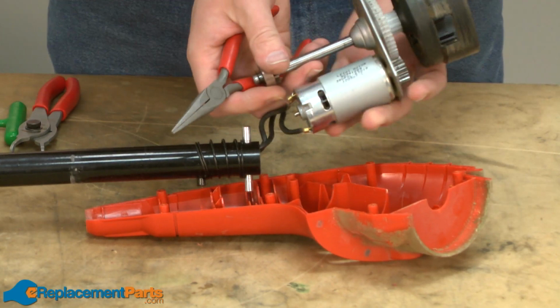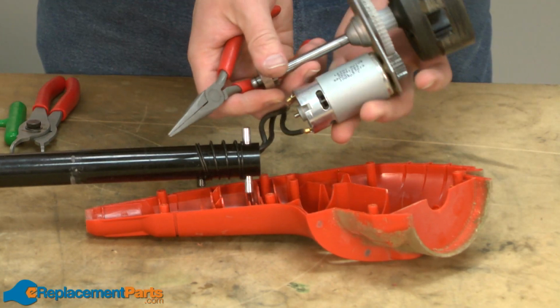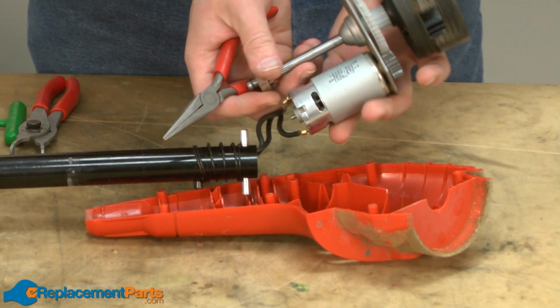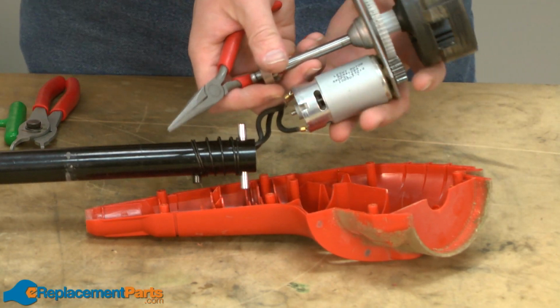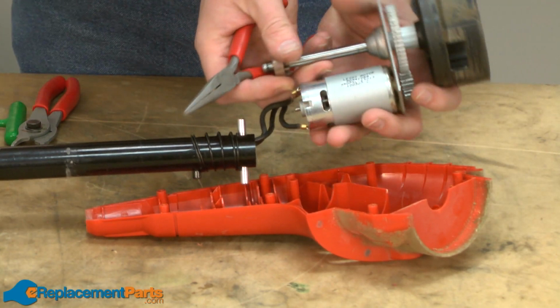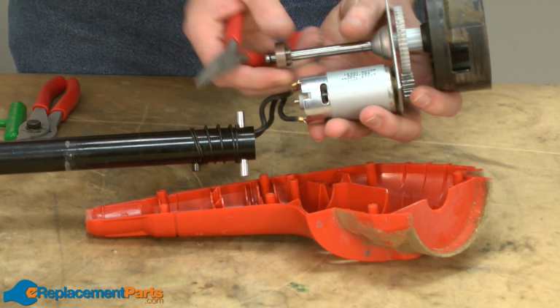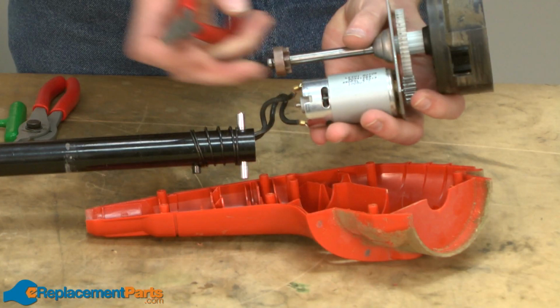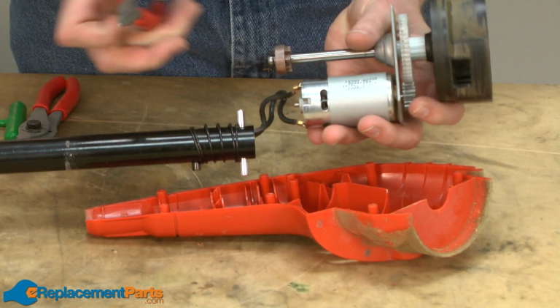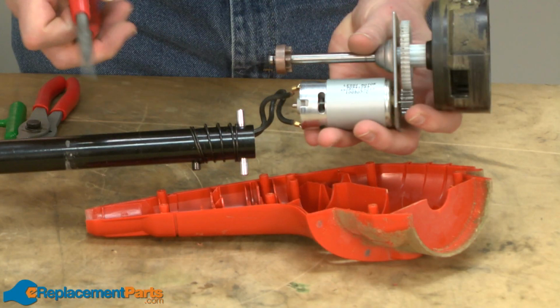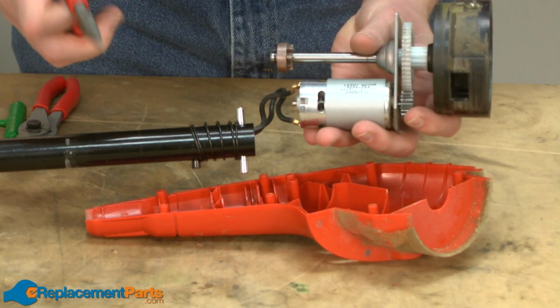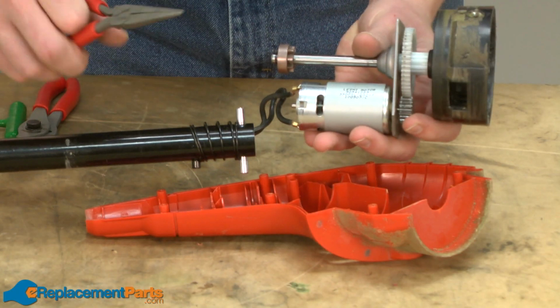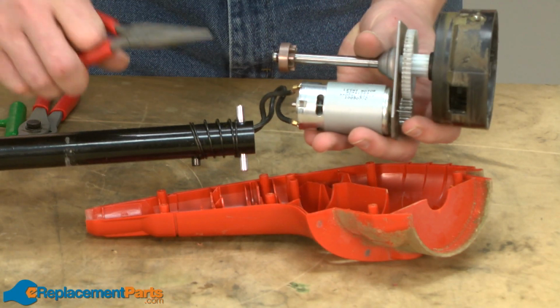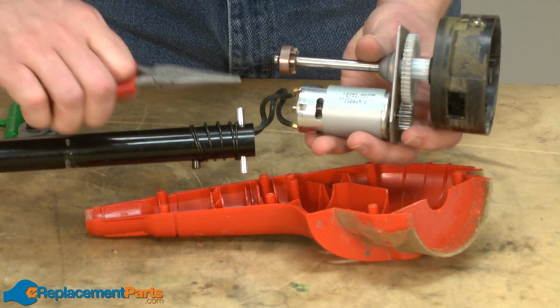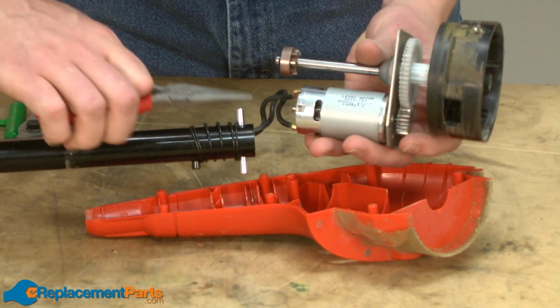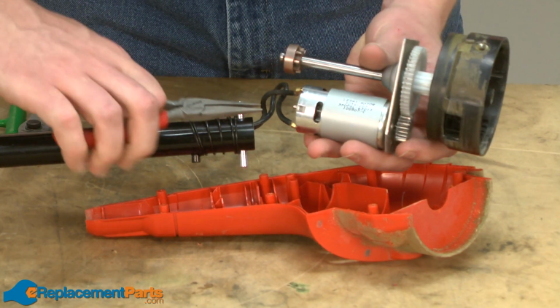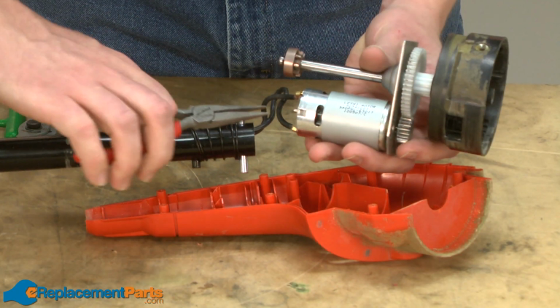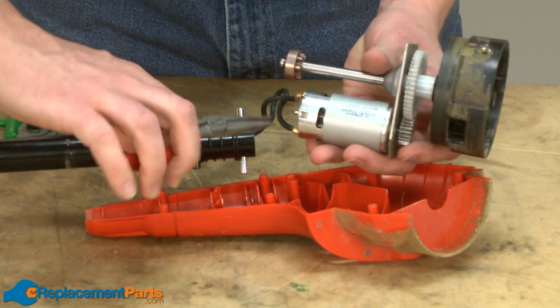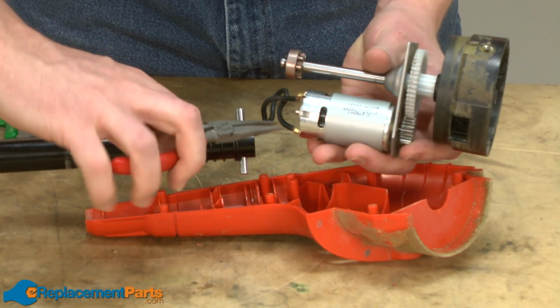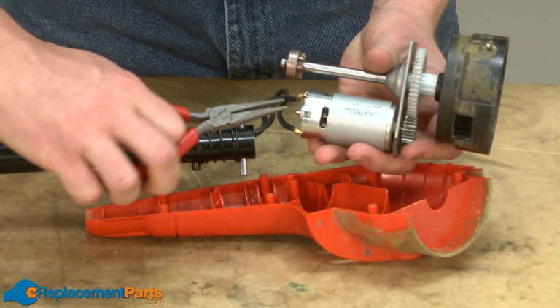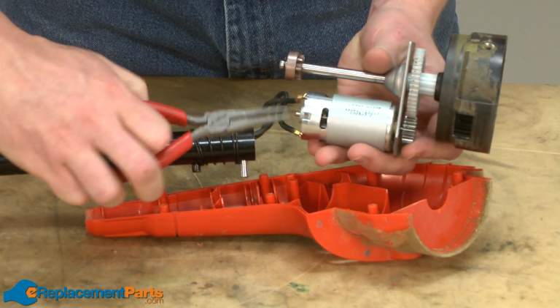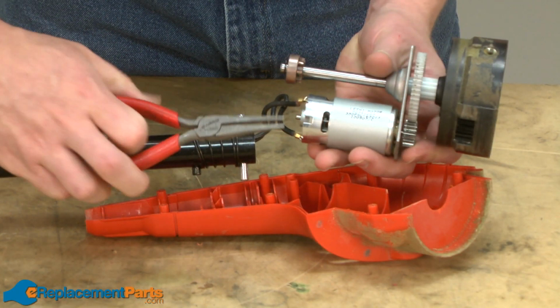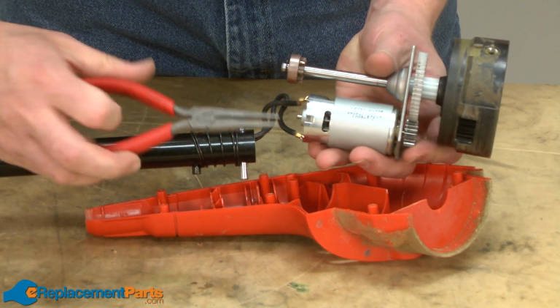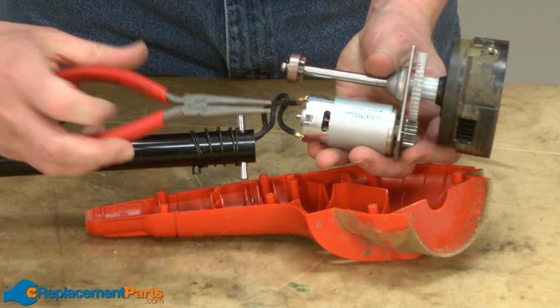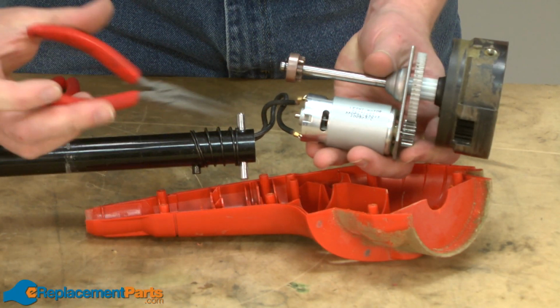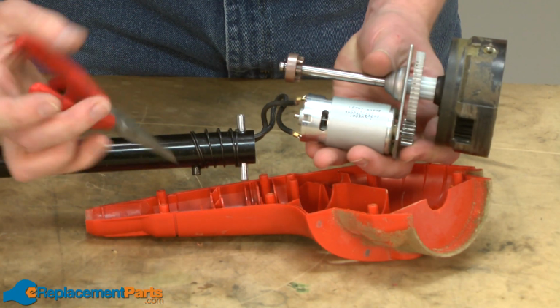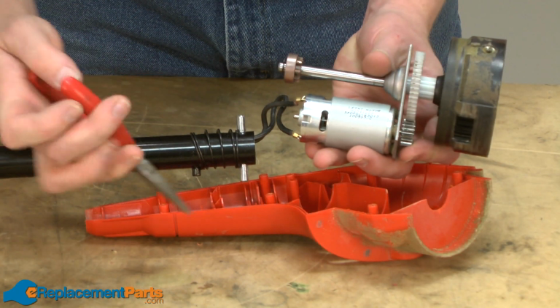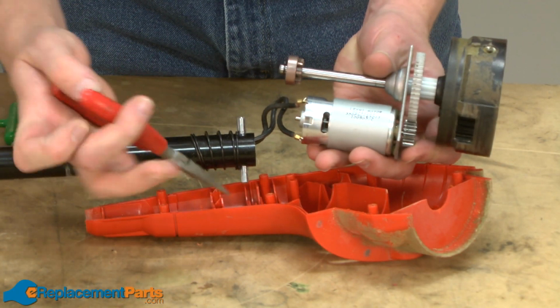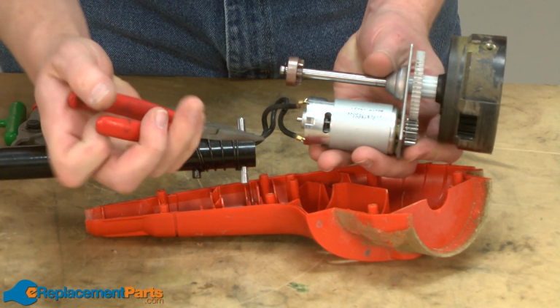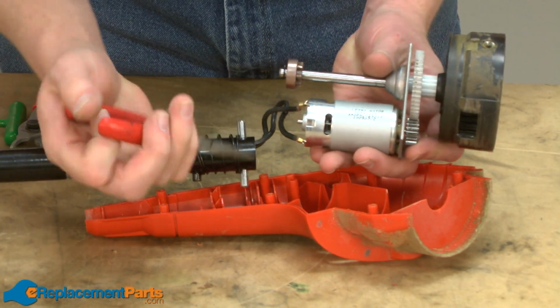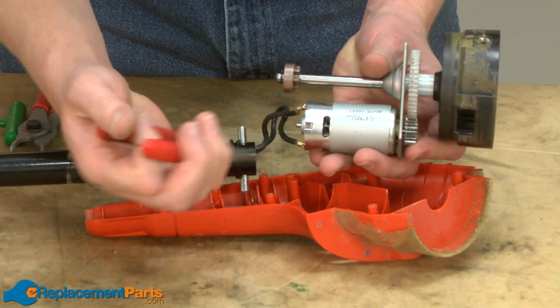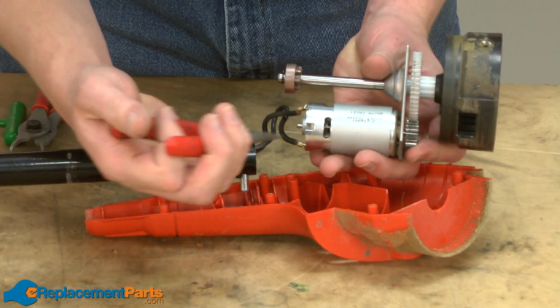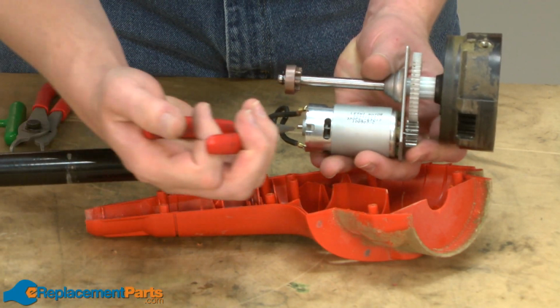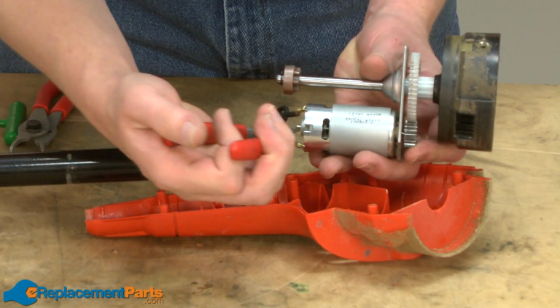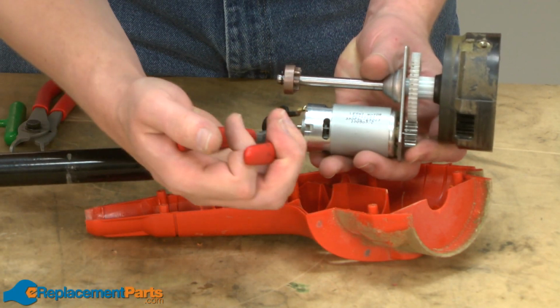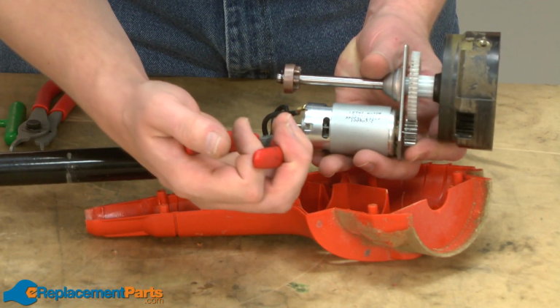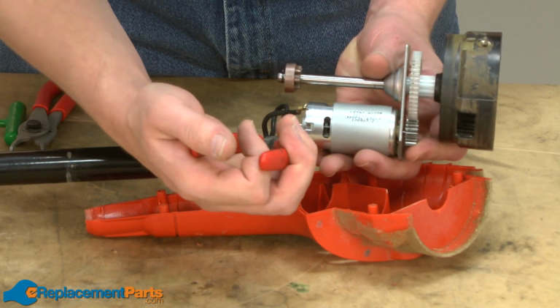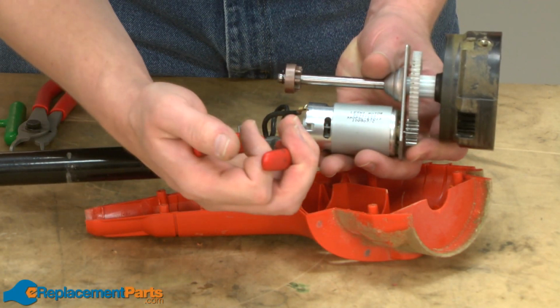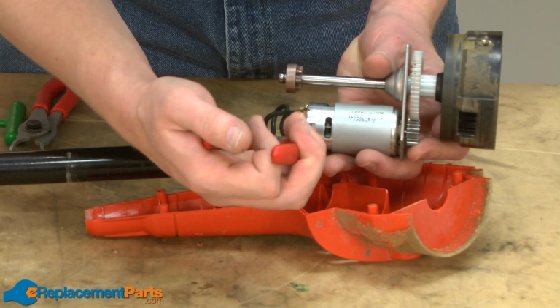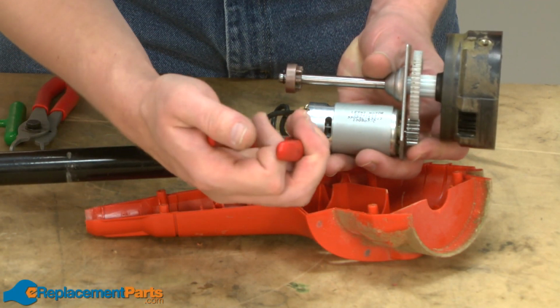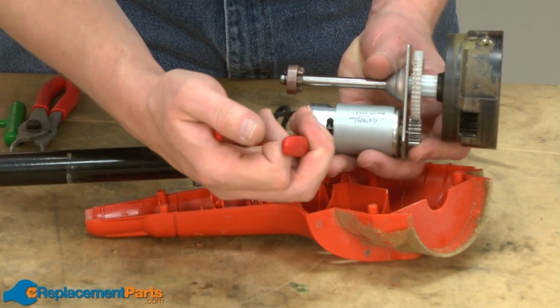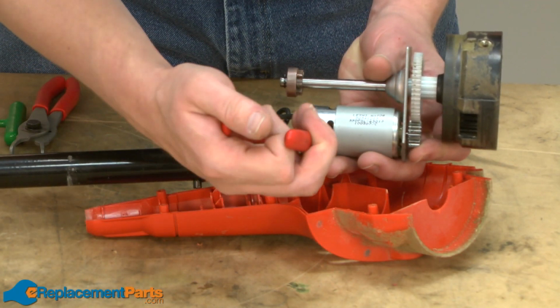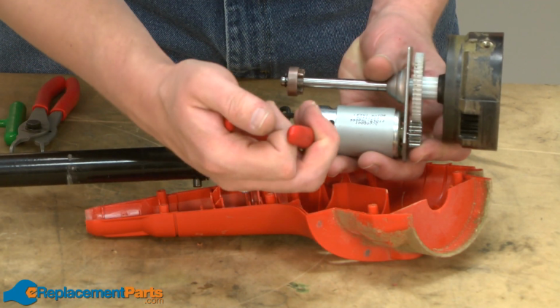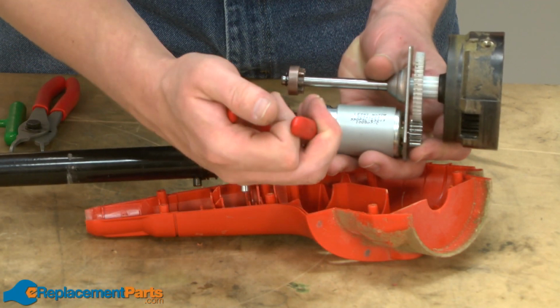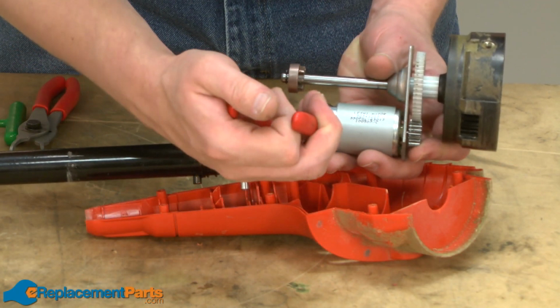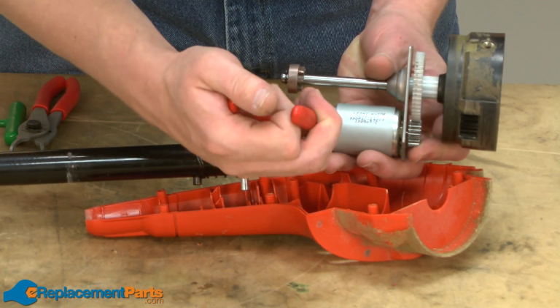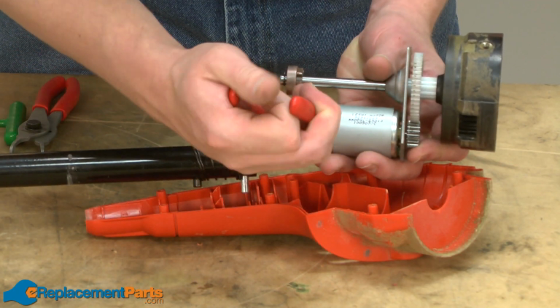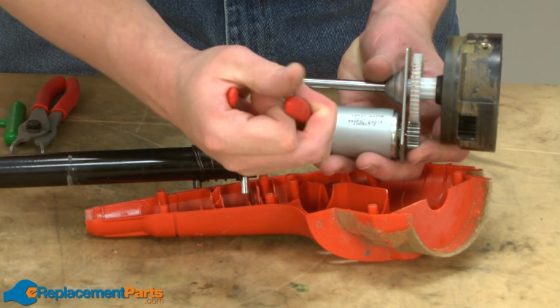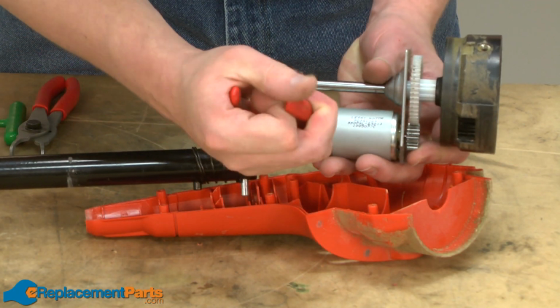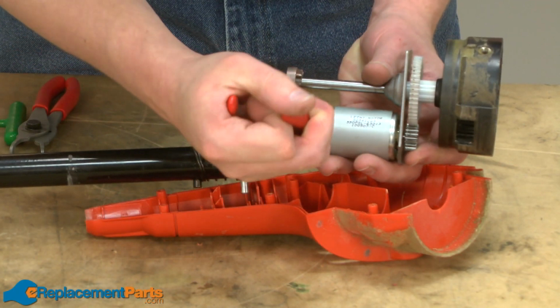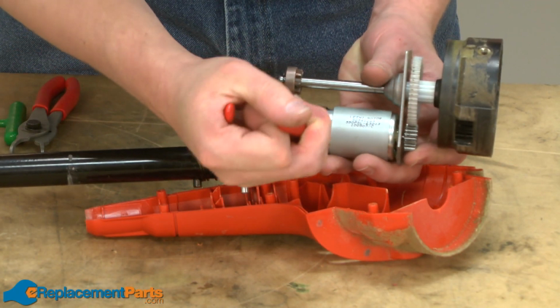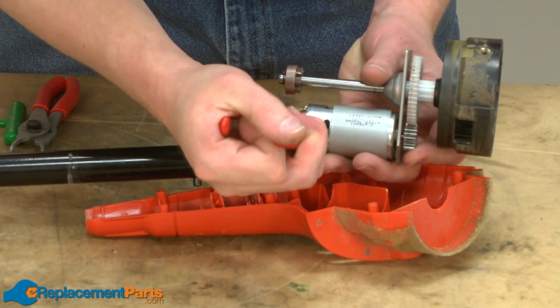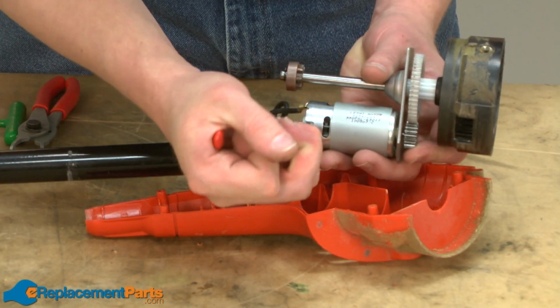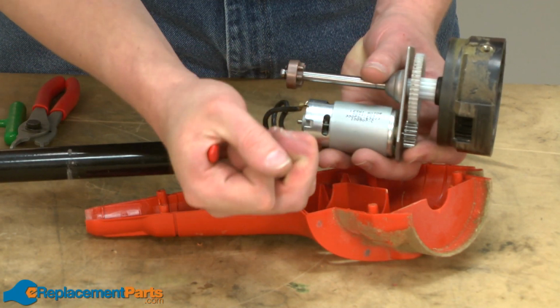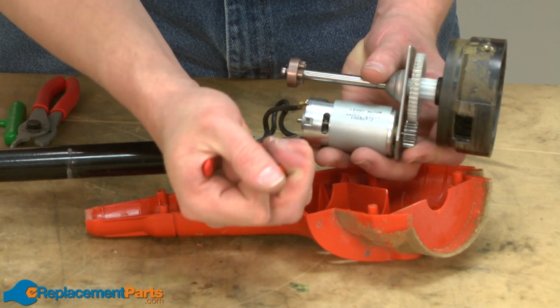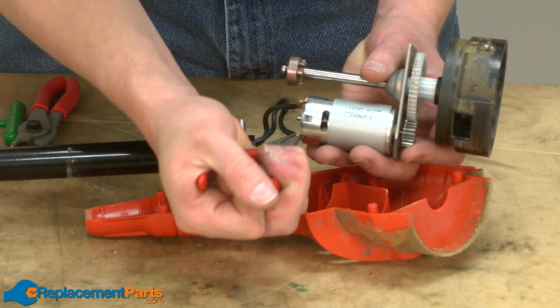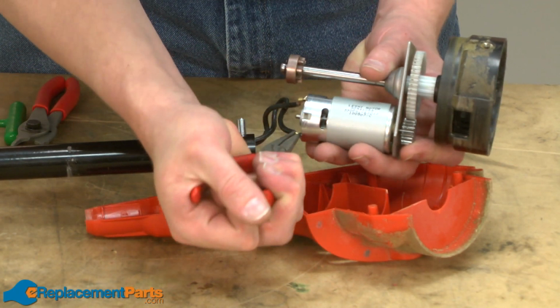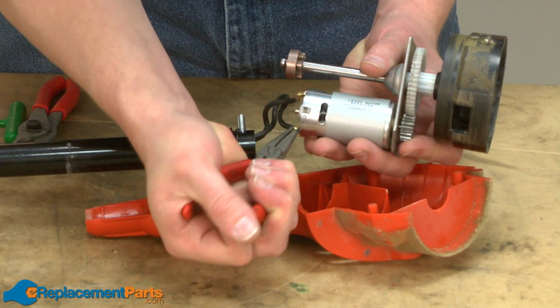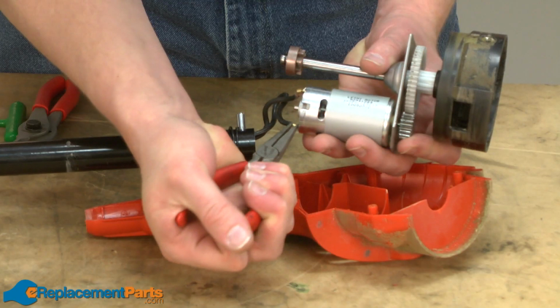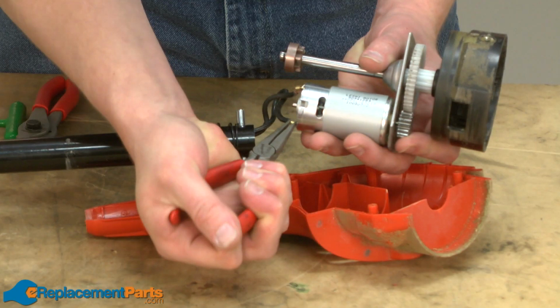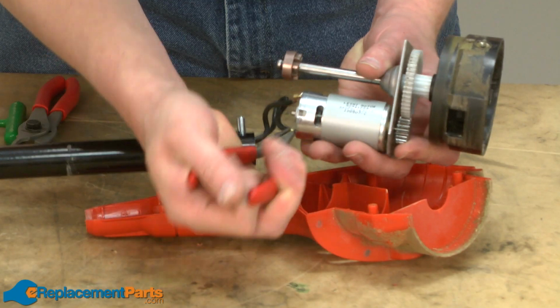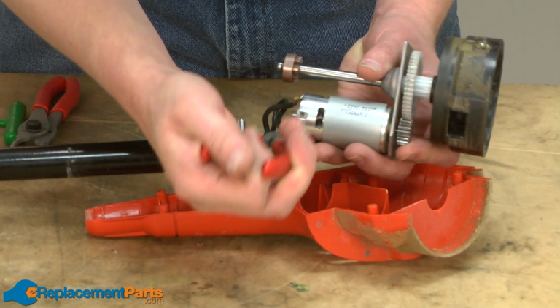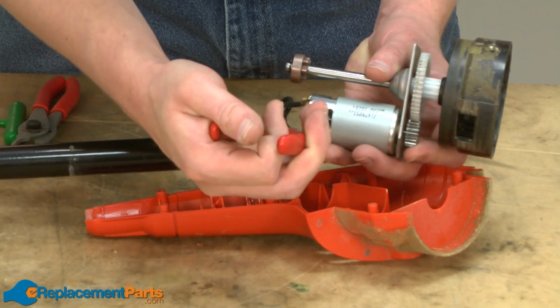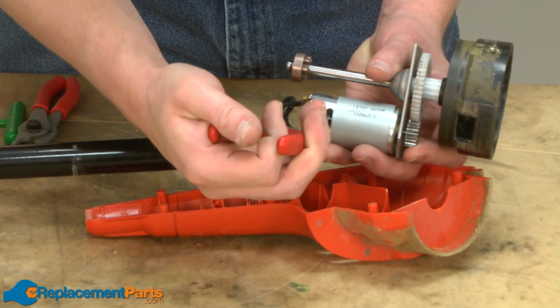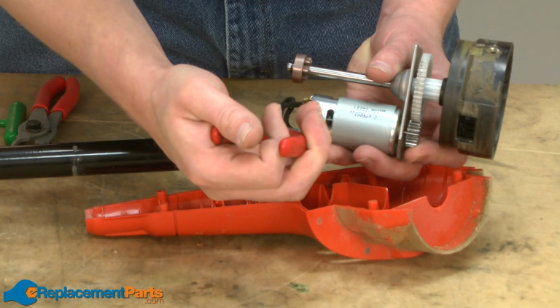You can reuse these clips later, or the method I prefer is to solder this back together. We'll show you how to do that in a minute.